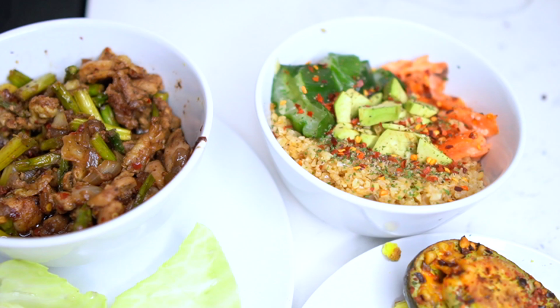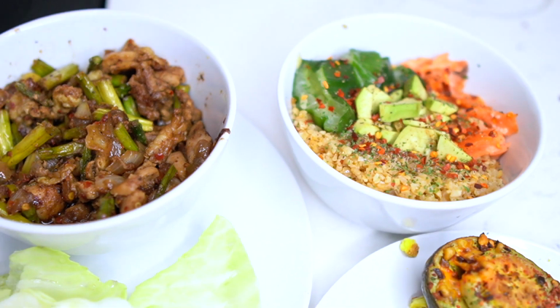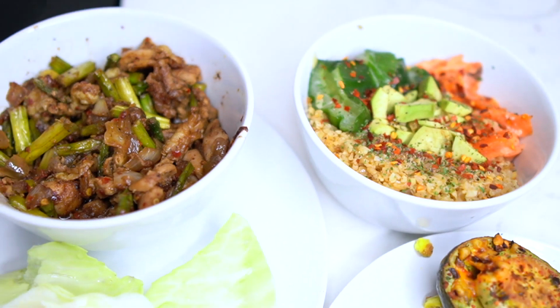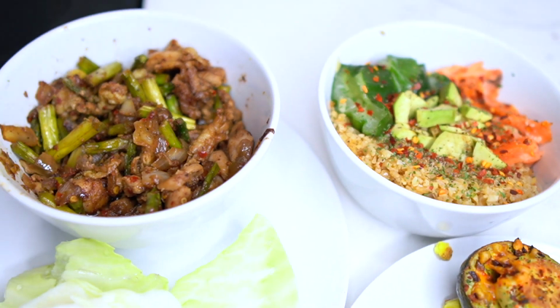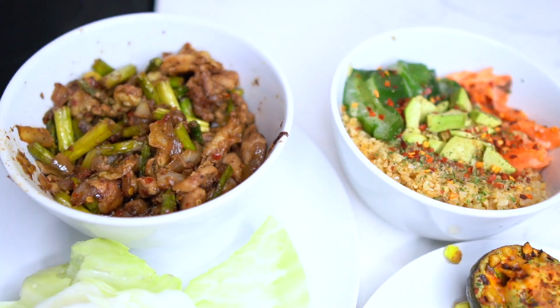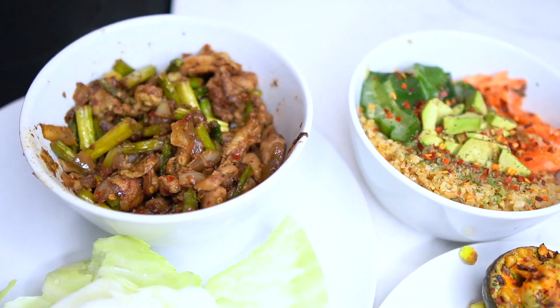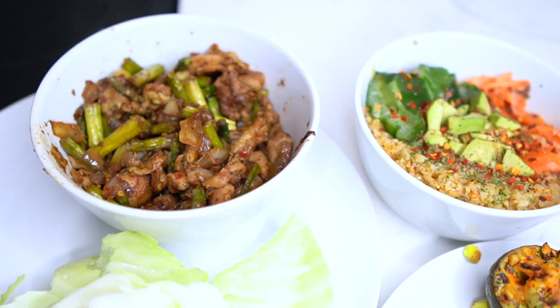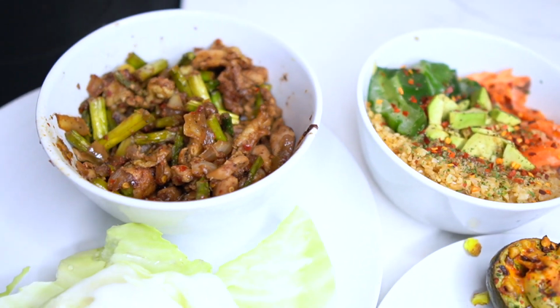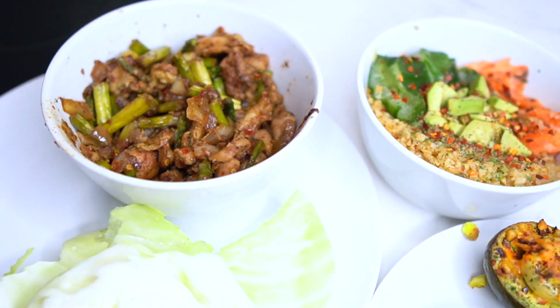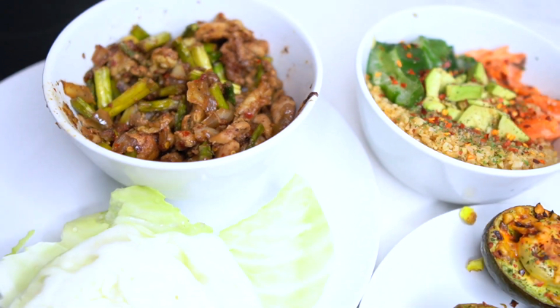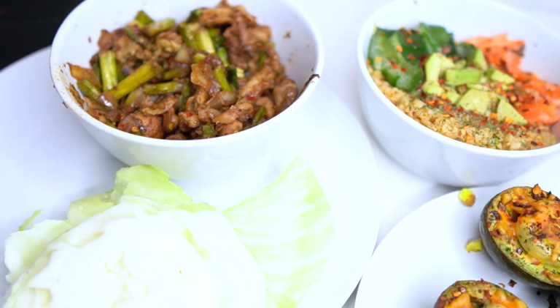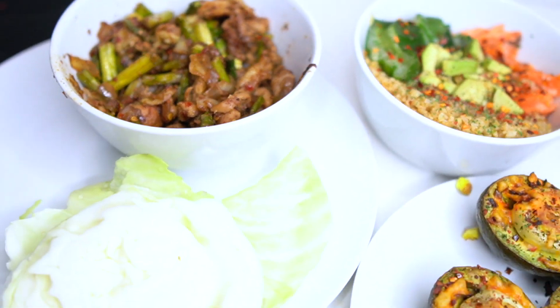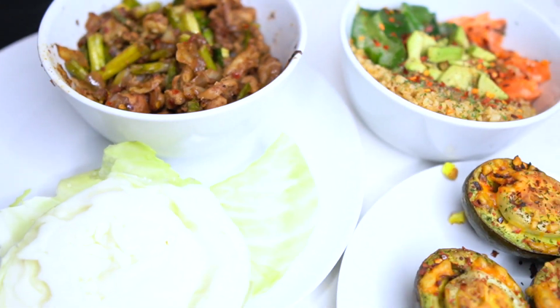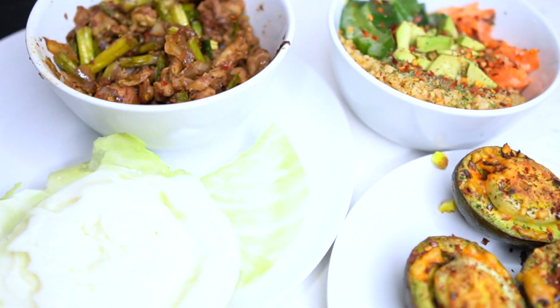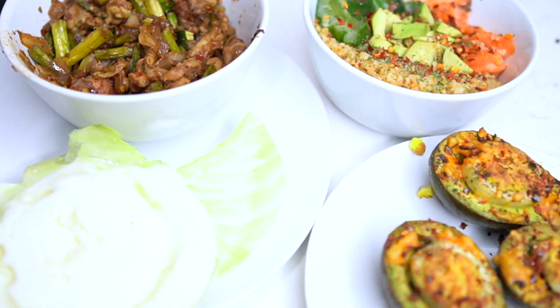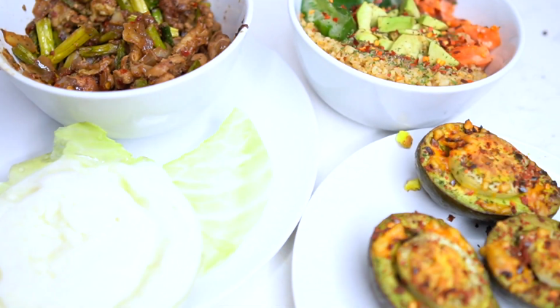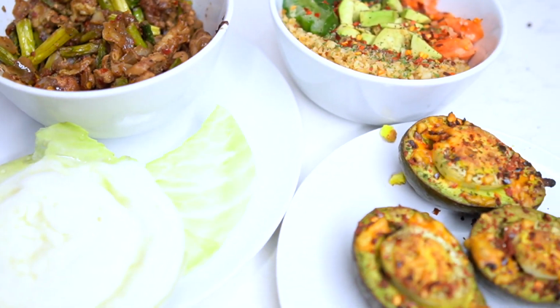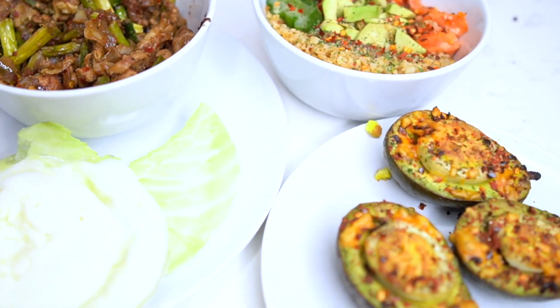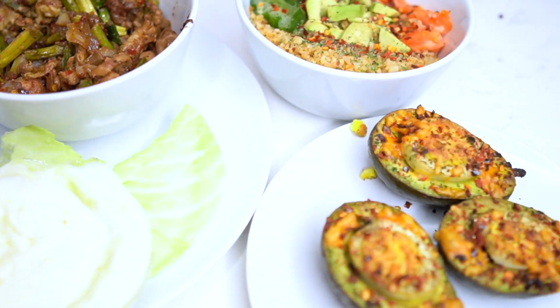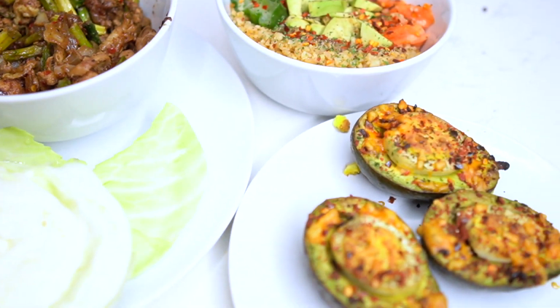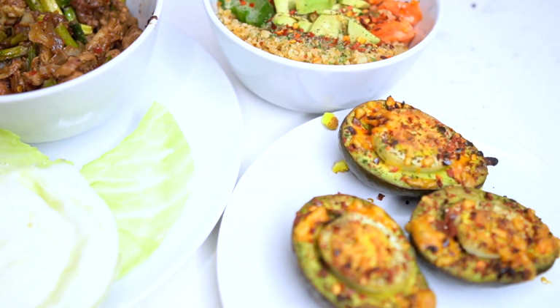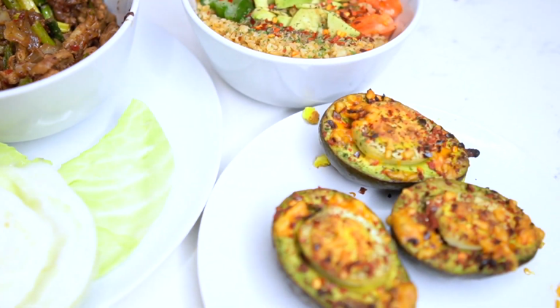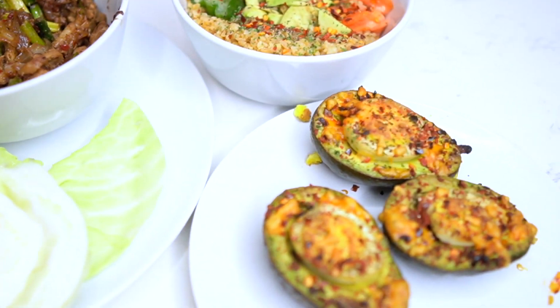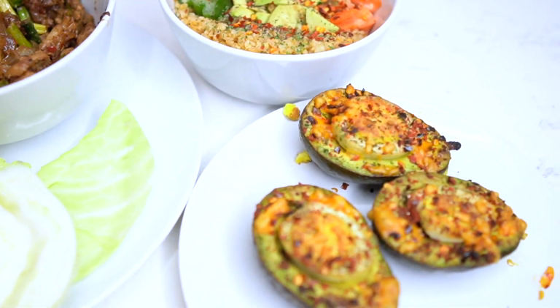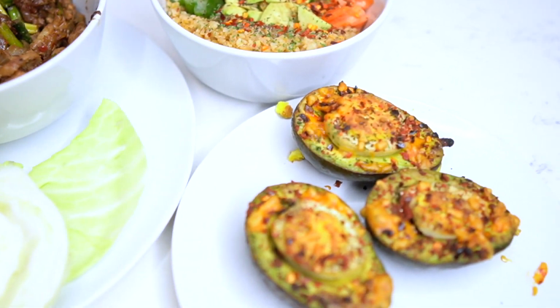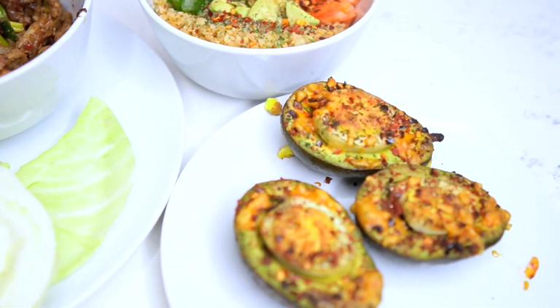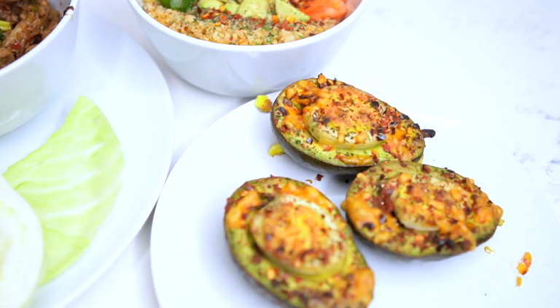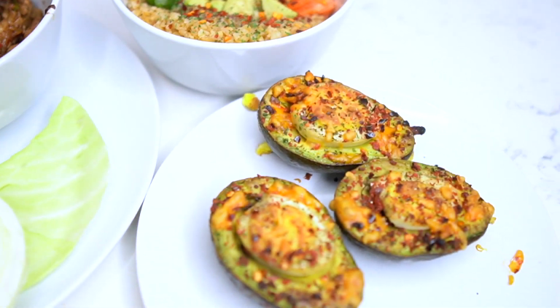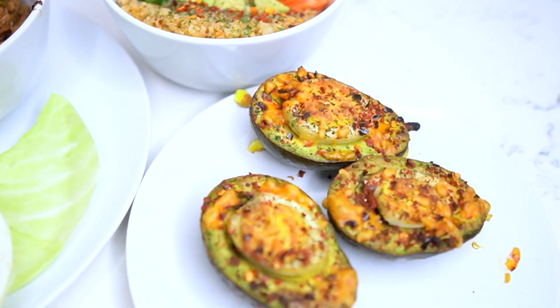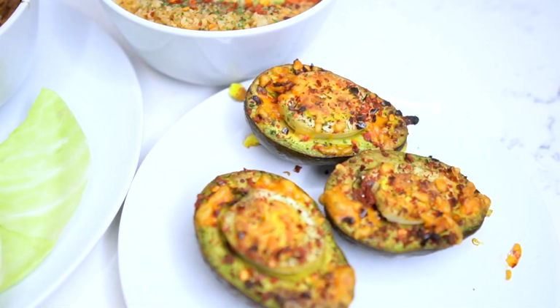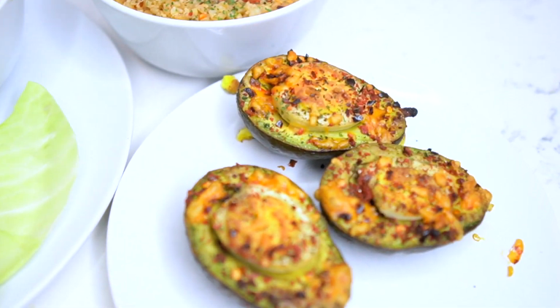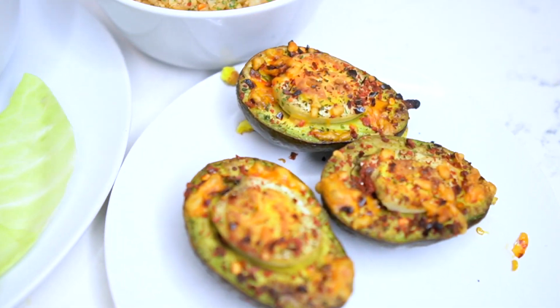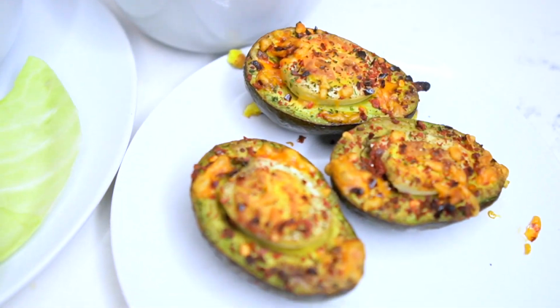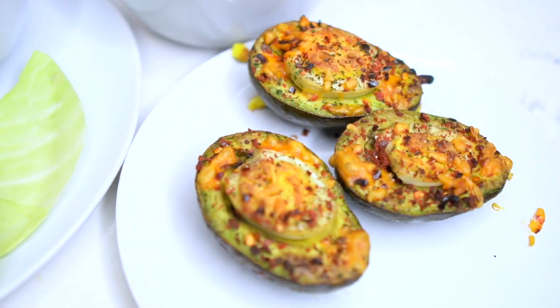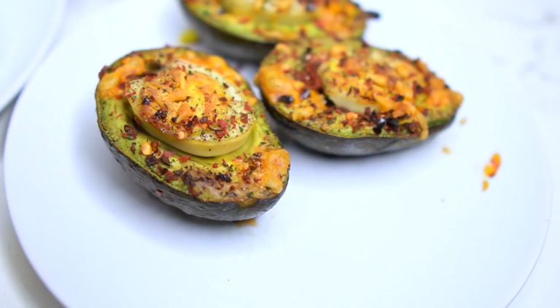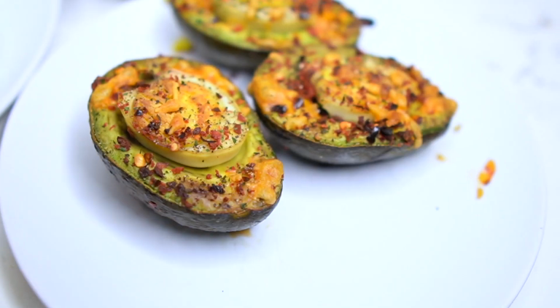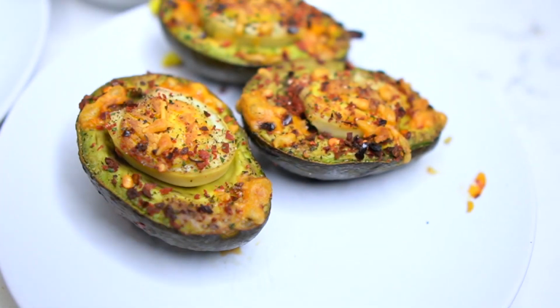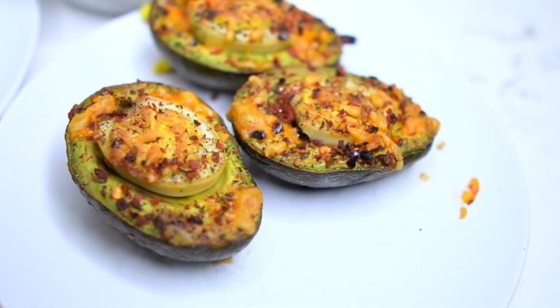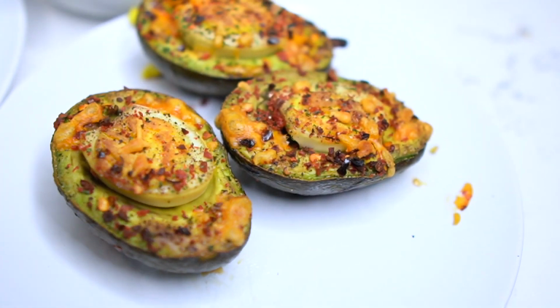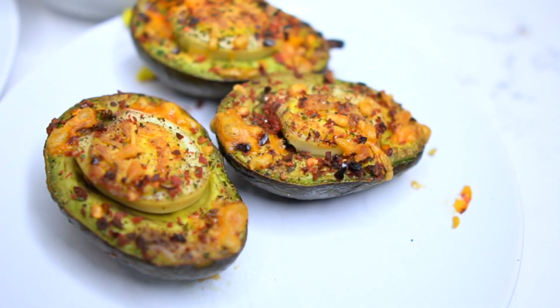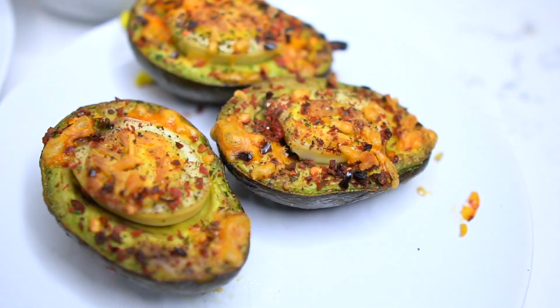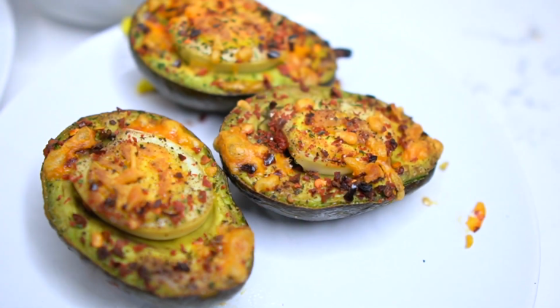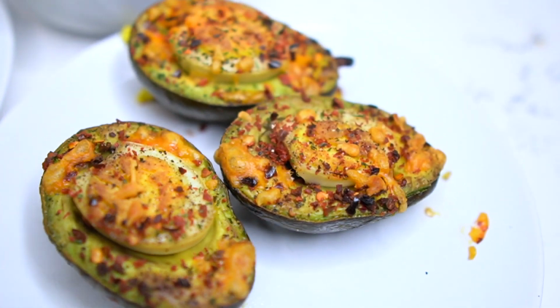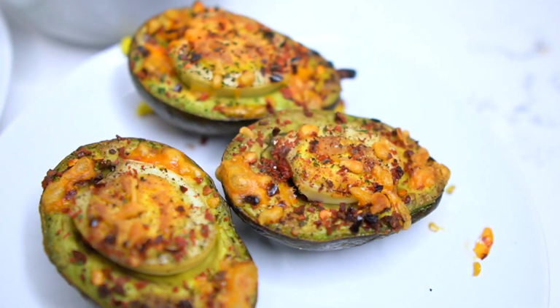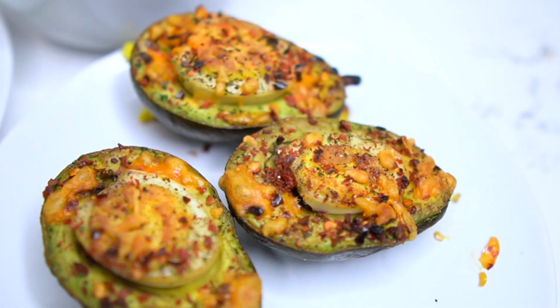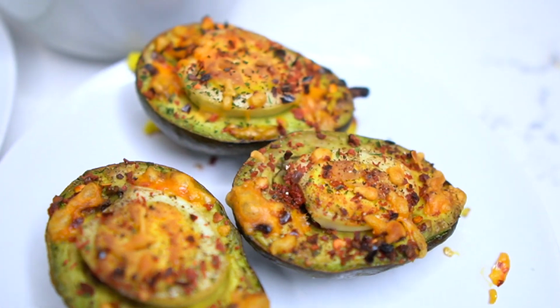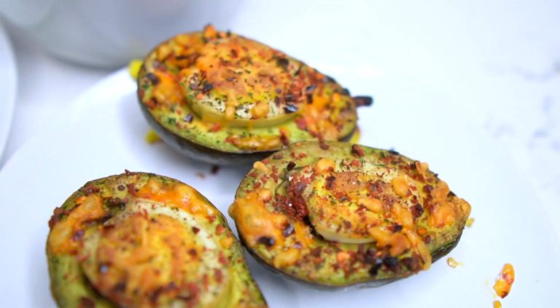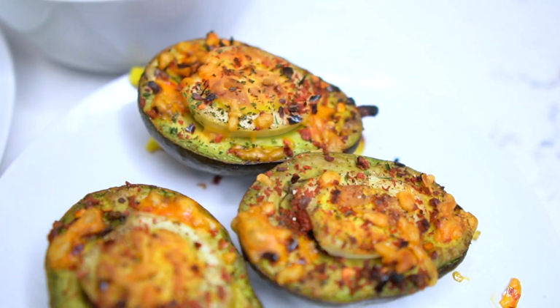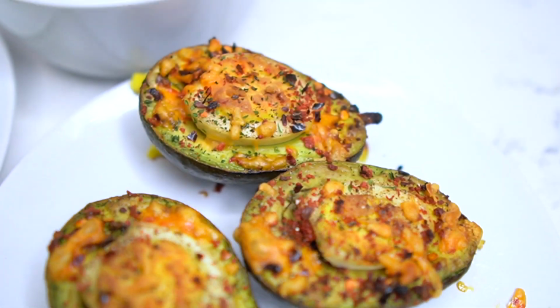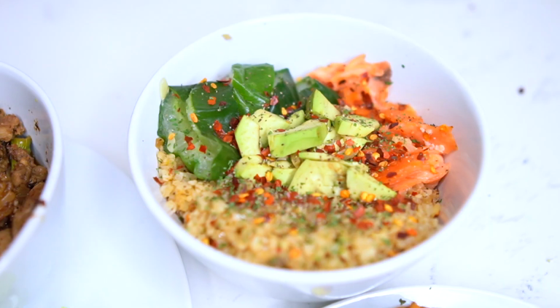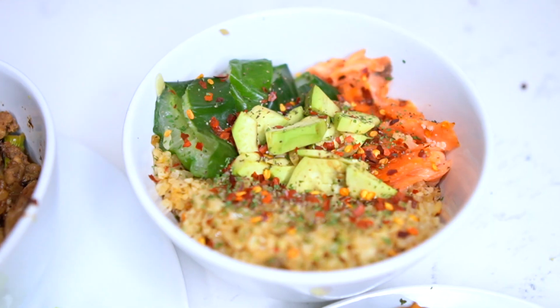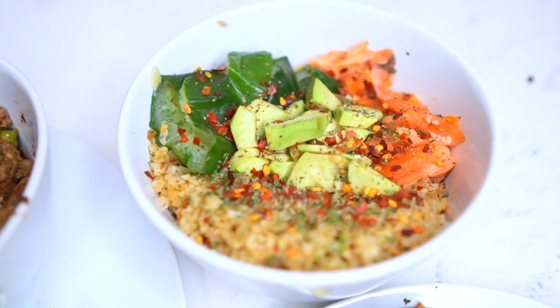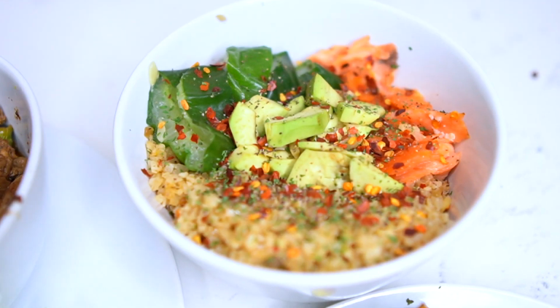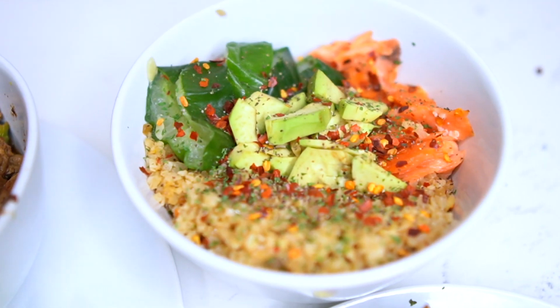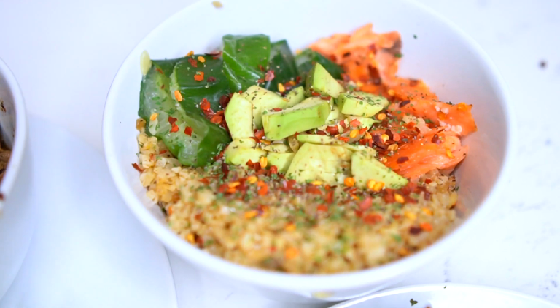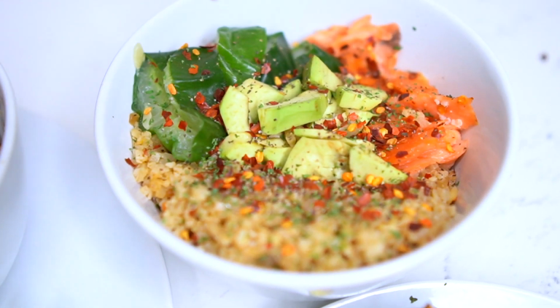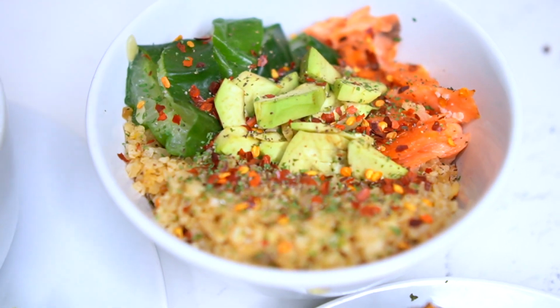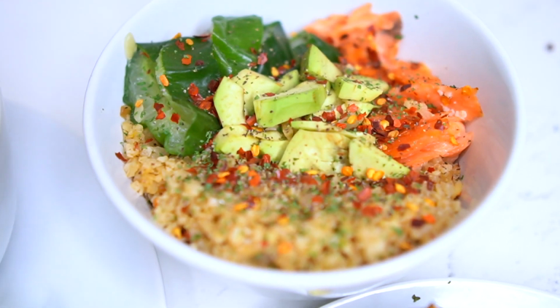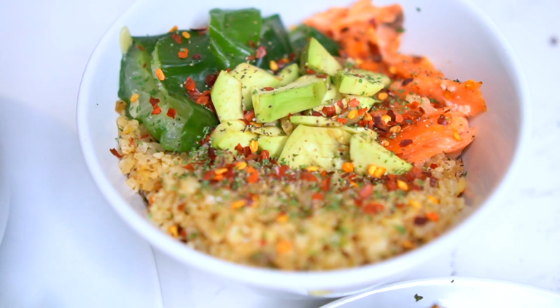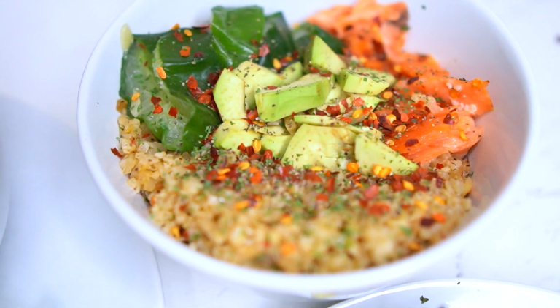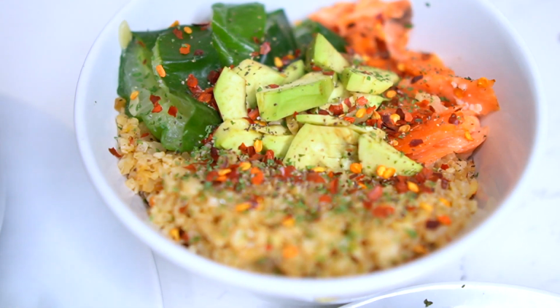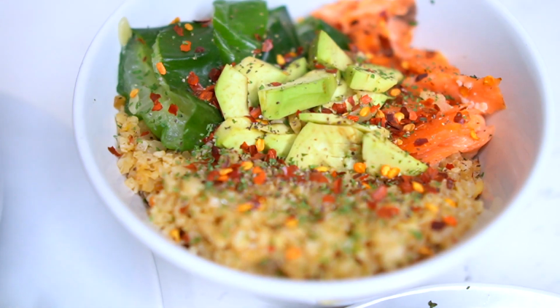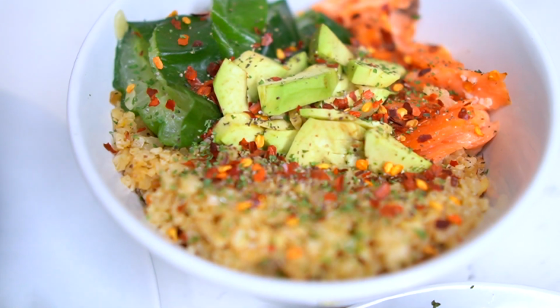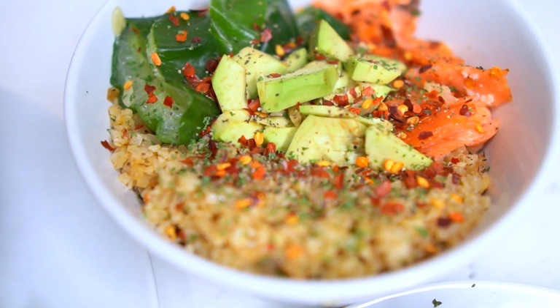Beans, greens, potatoes, tomatoes, chicken, turkeys, chicken, turkeys, beans, greens, potatoes, tomatoes, lamb, lamb.